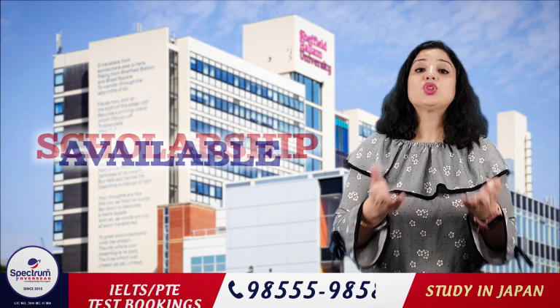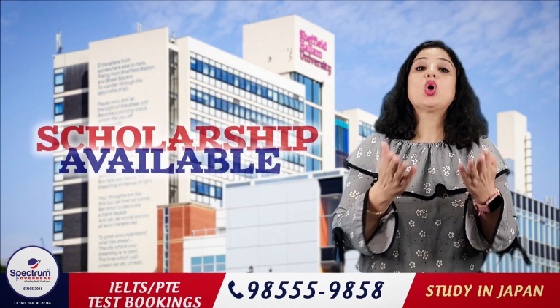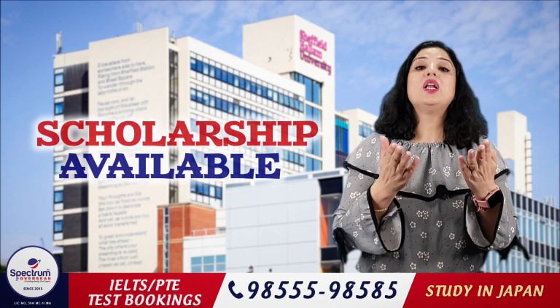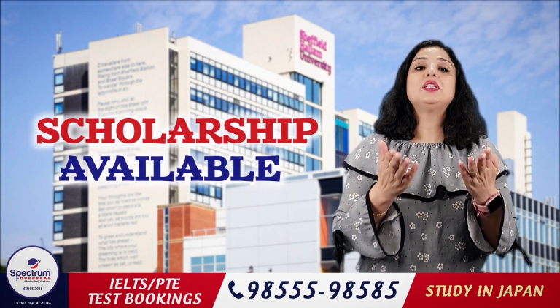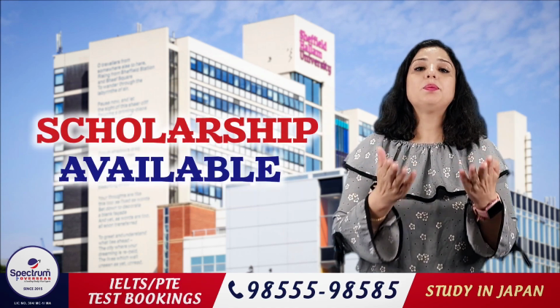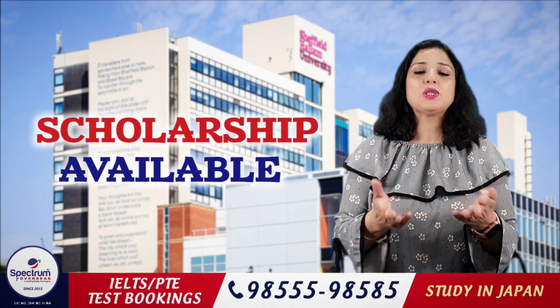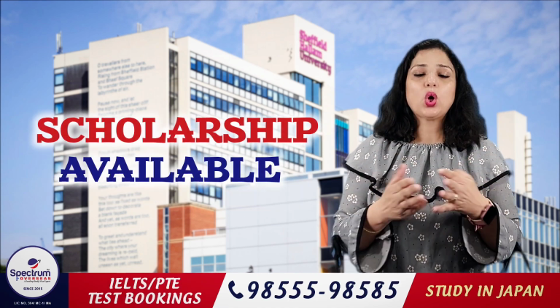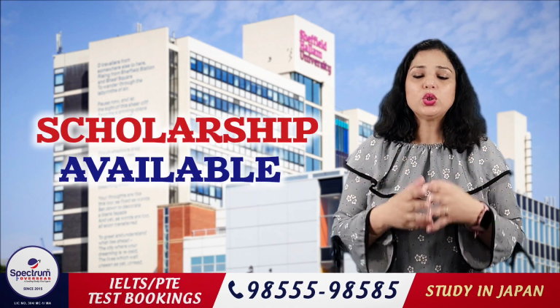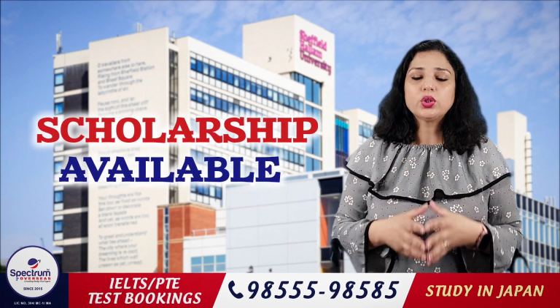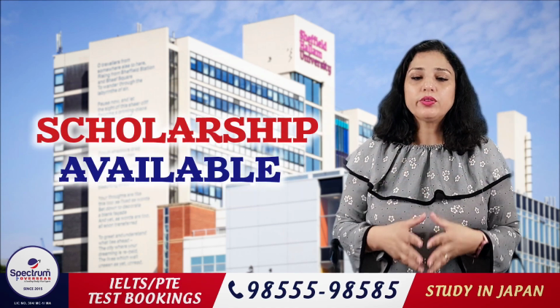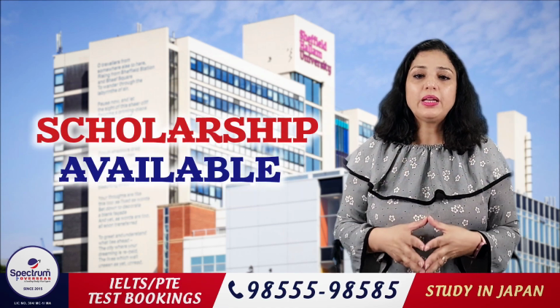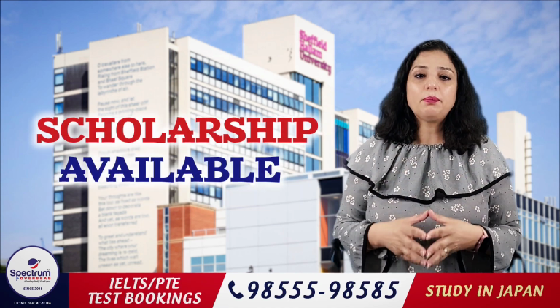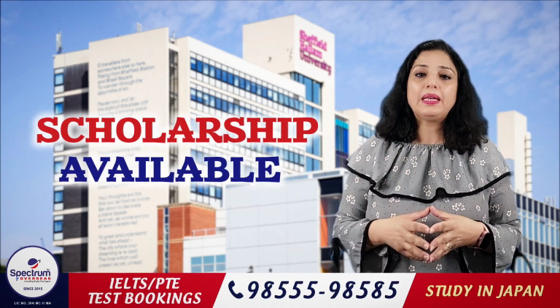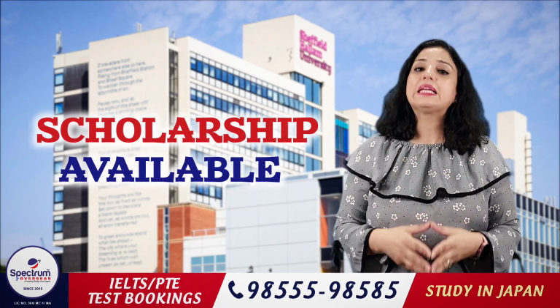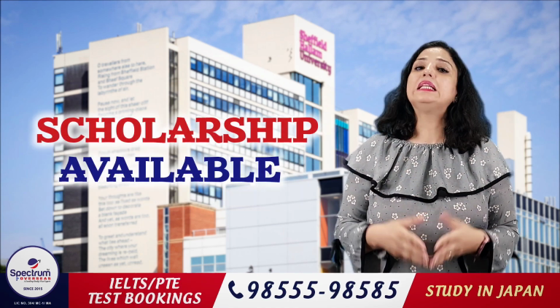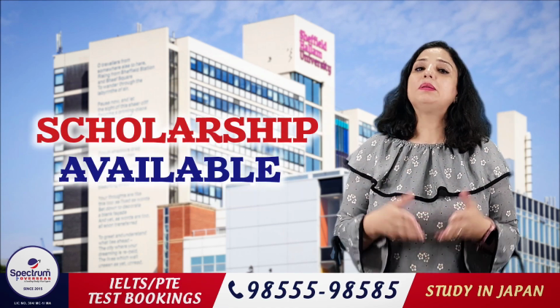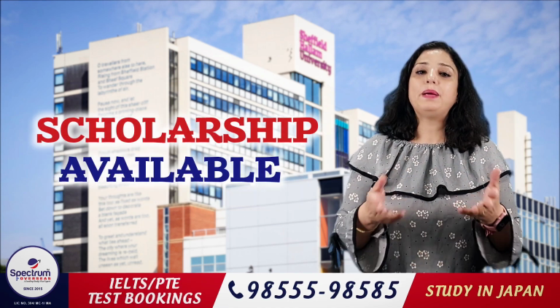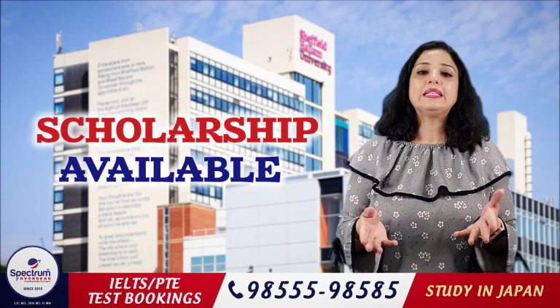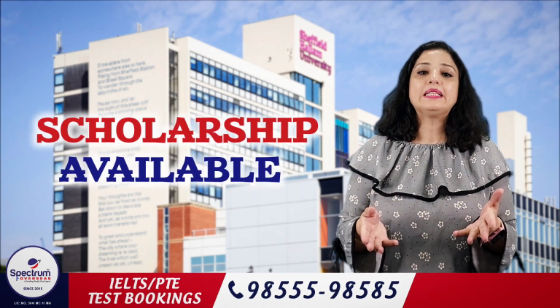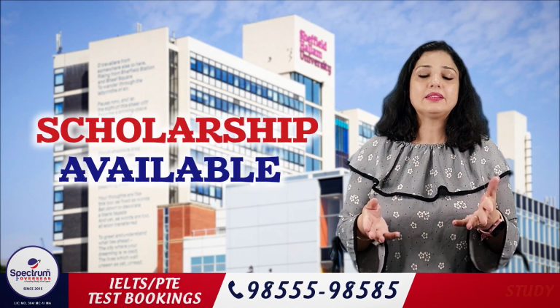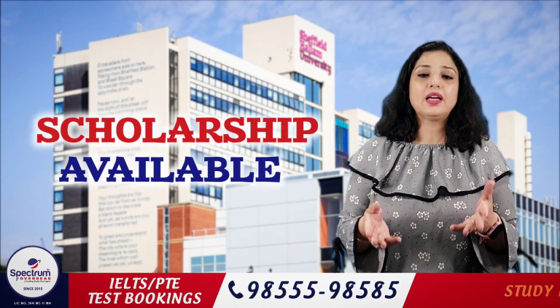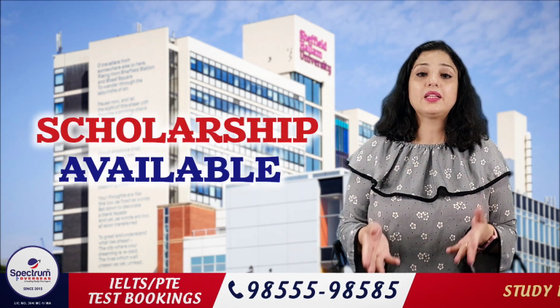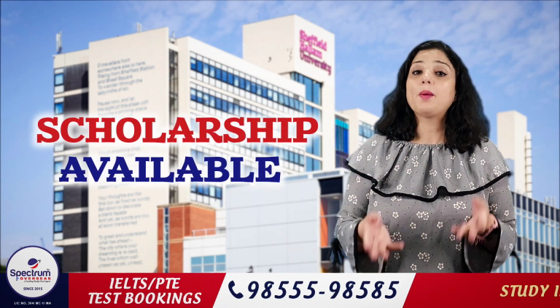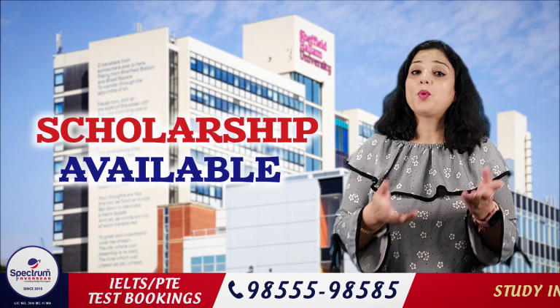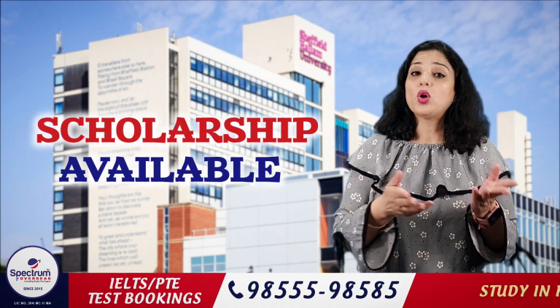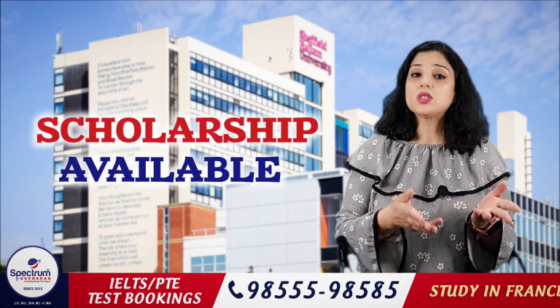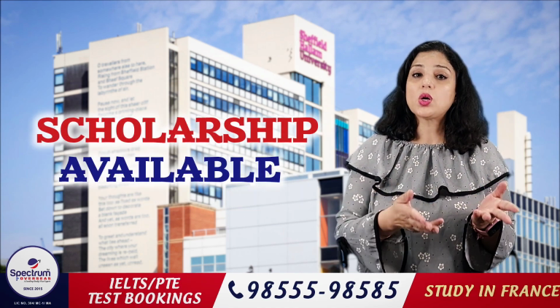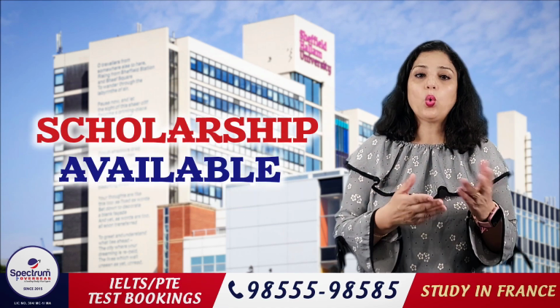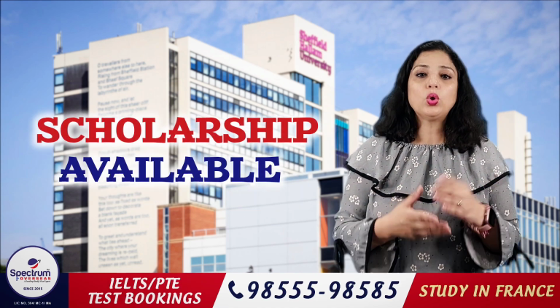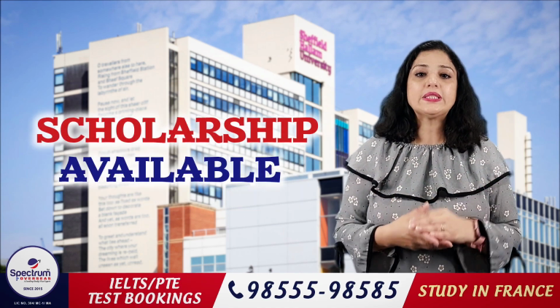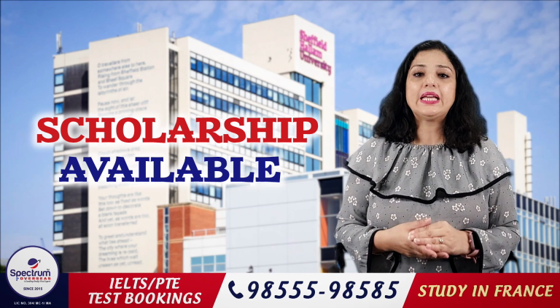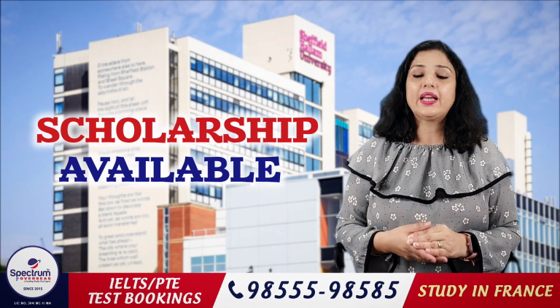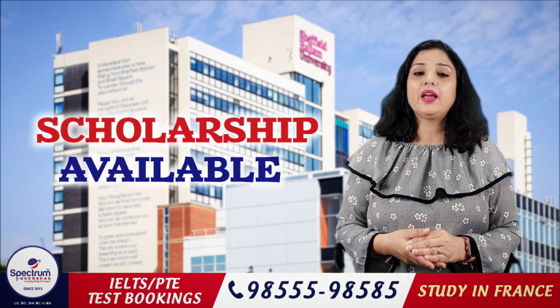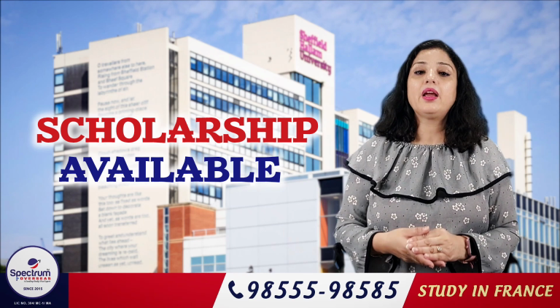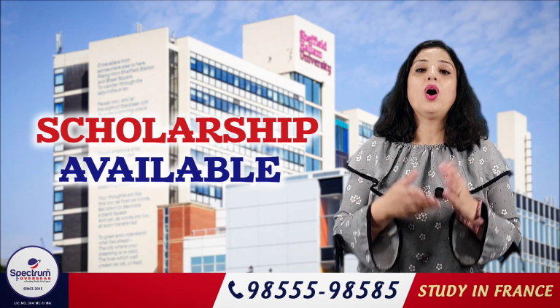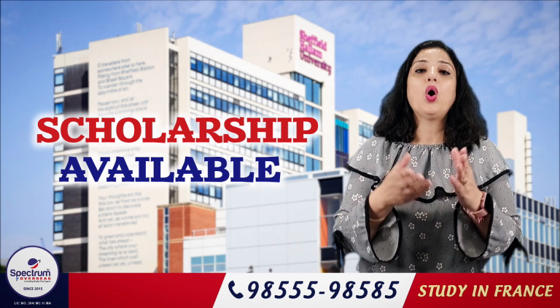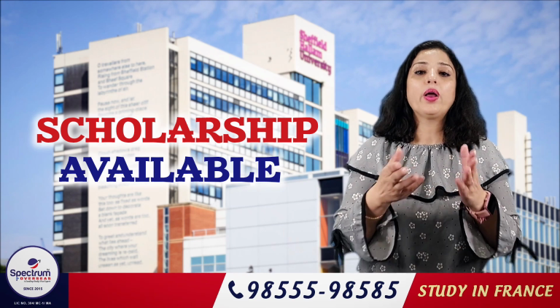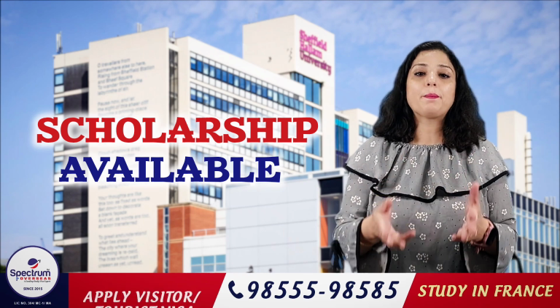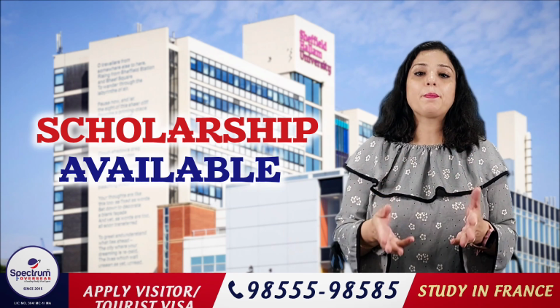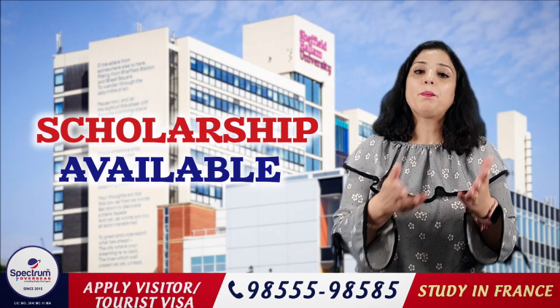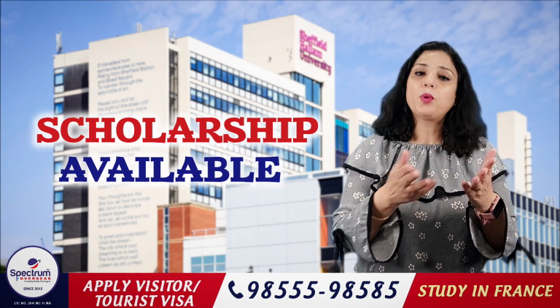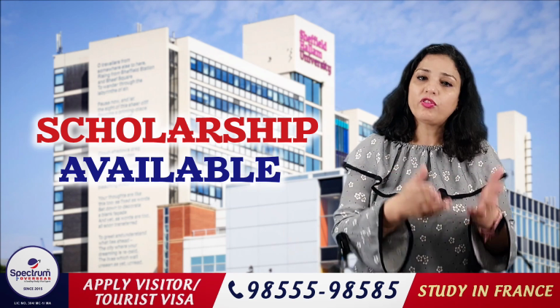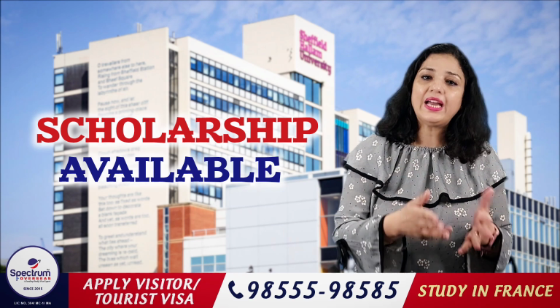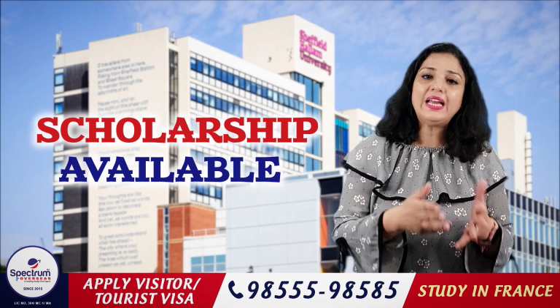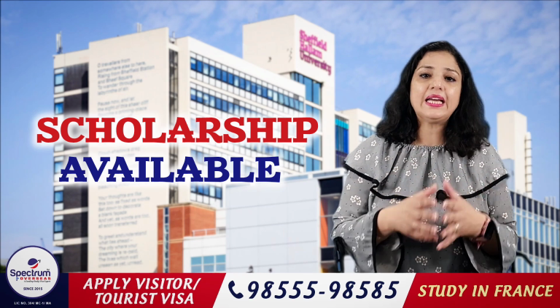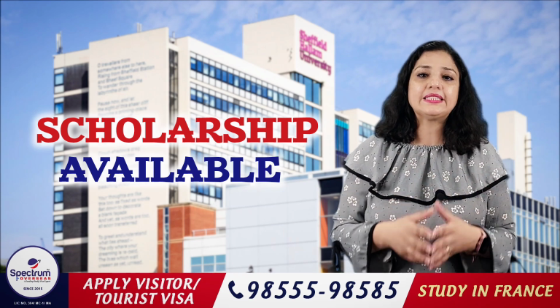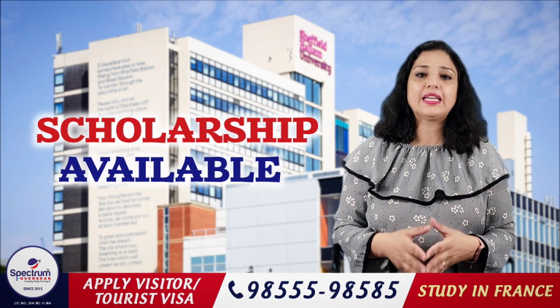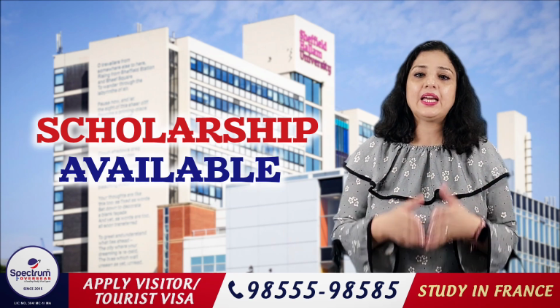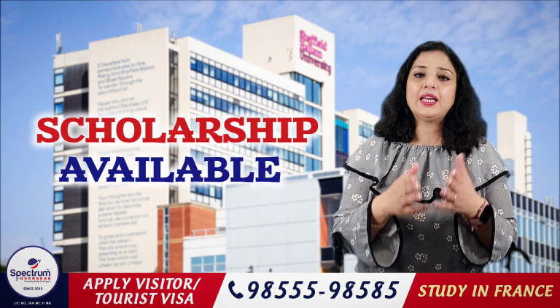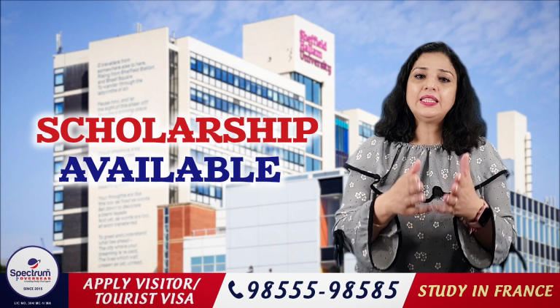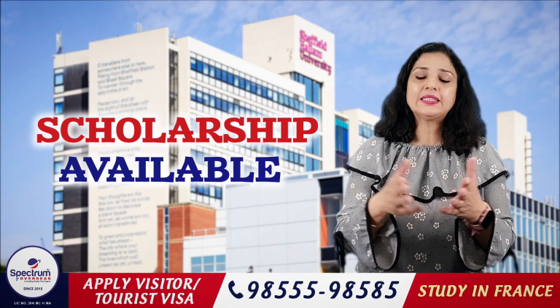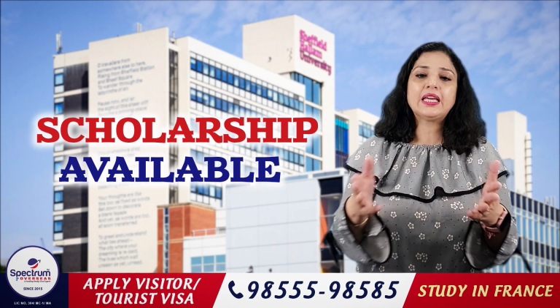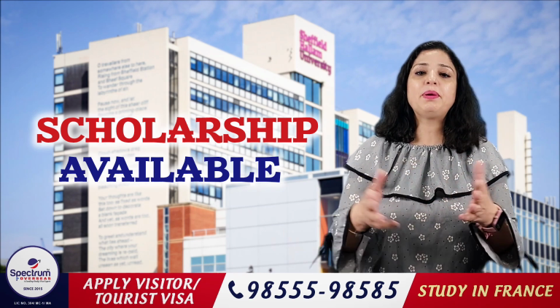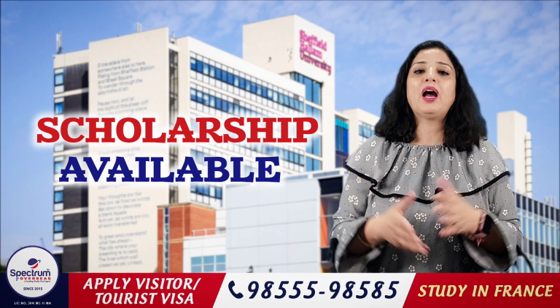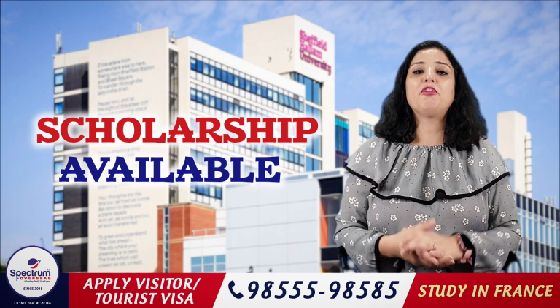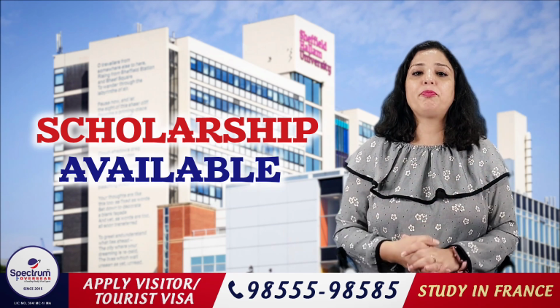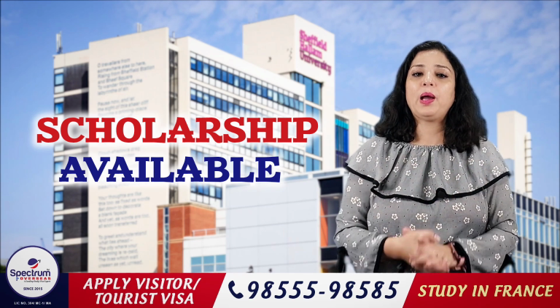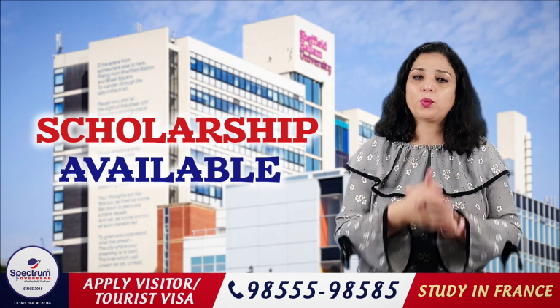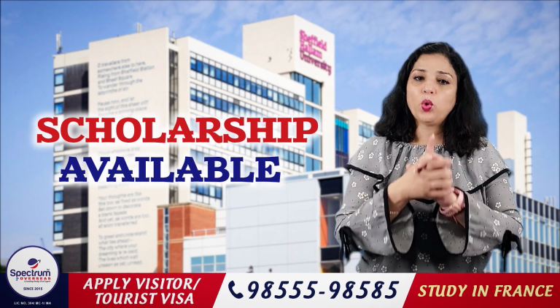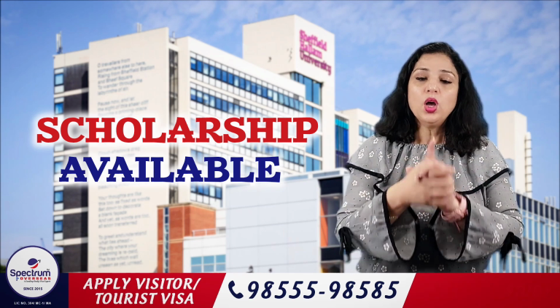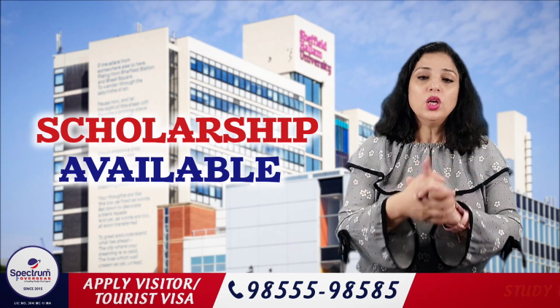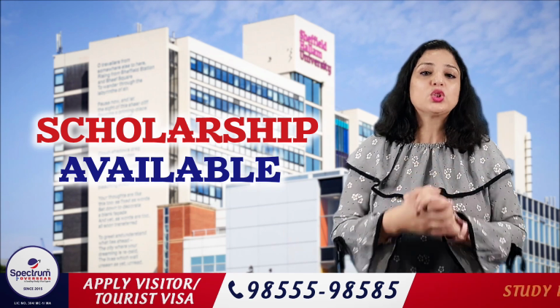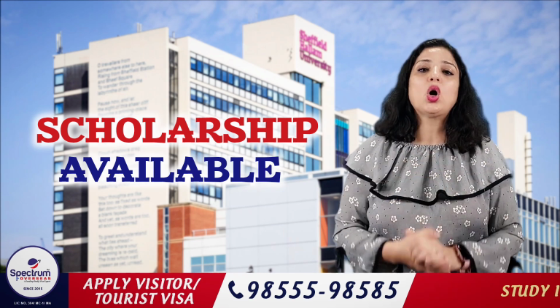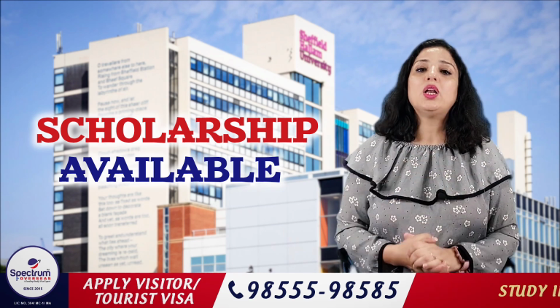Scholarship is also available, but it depends on which course you are taking and your profile.